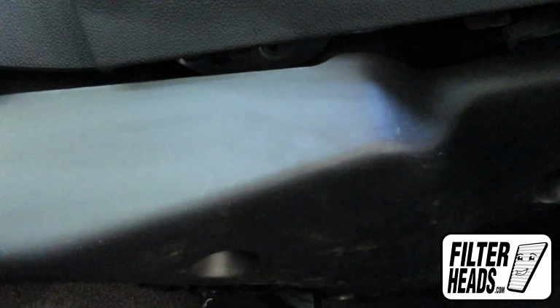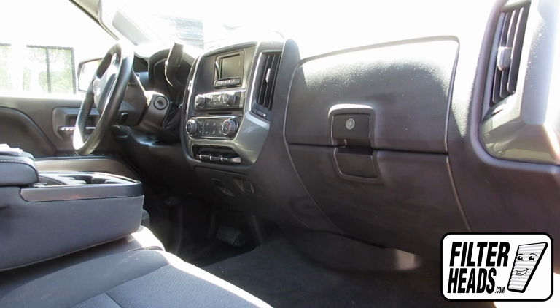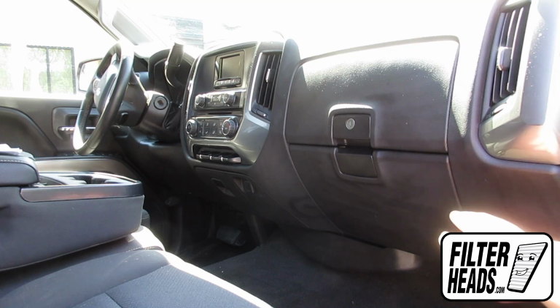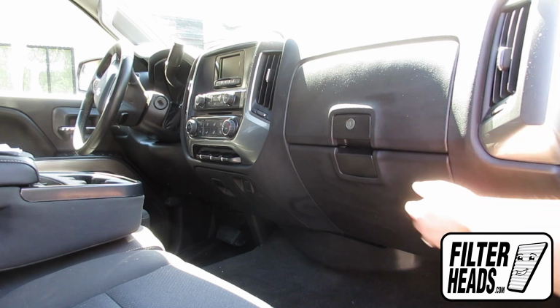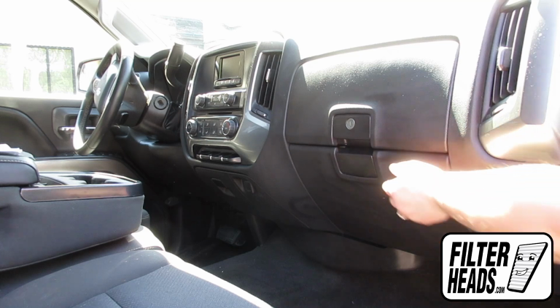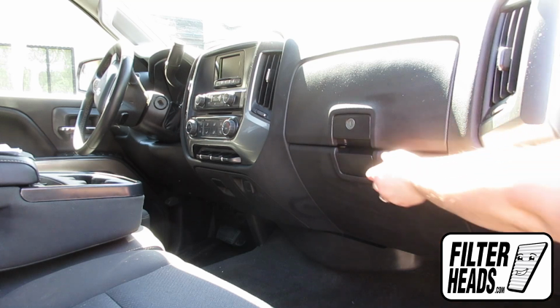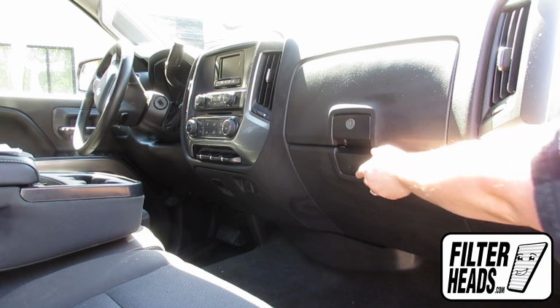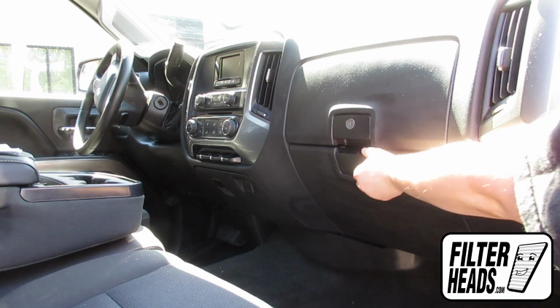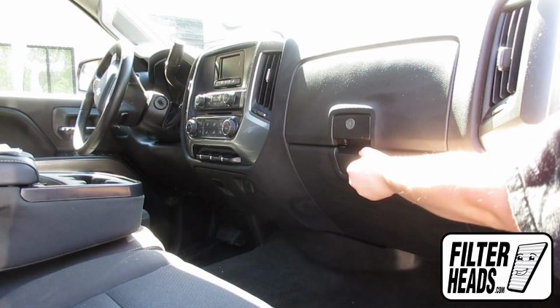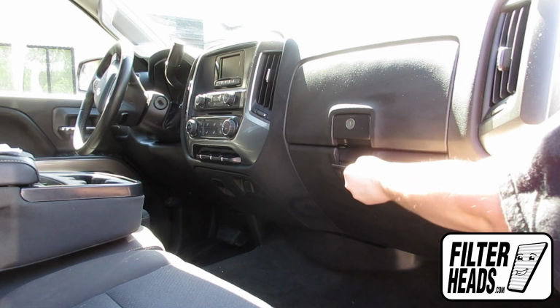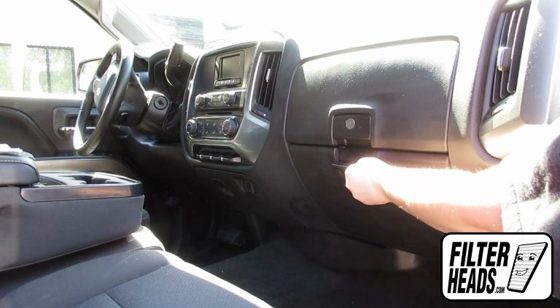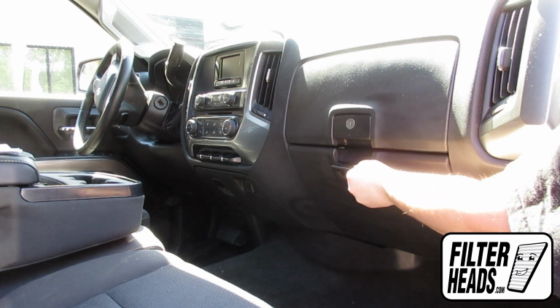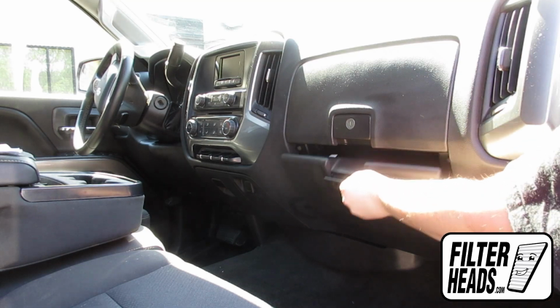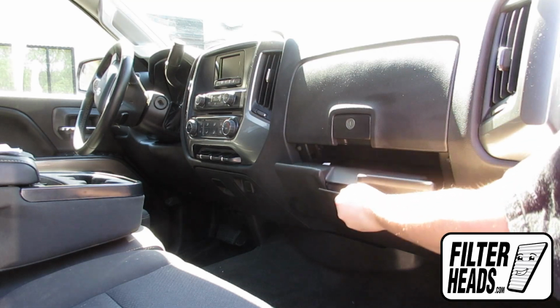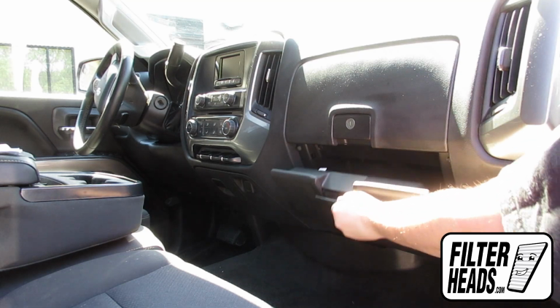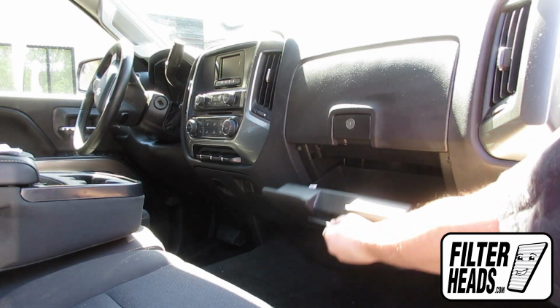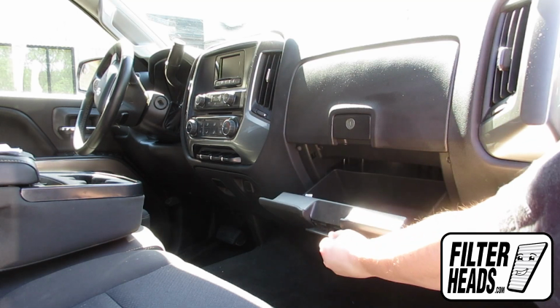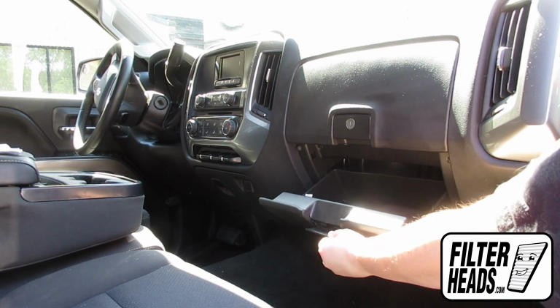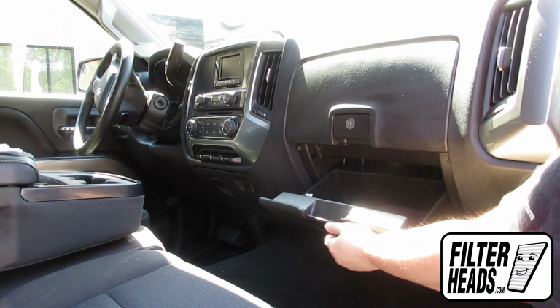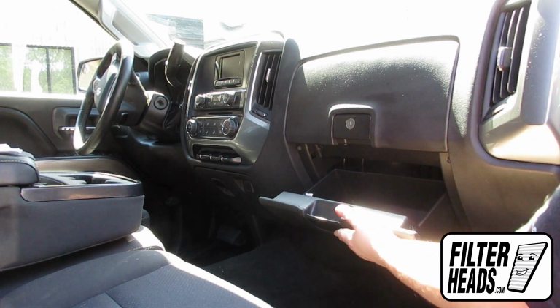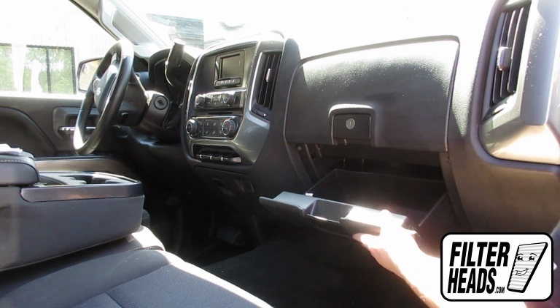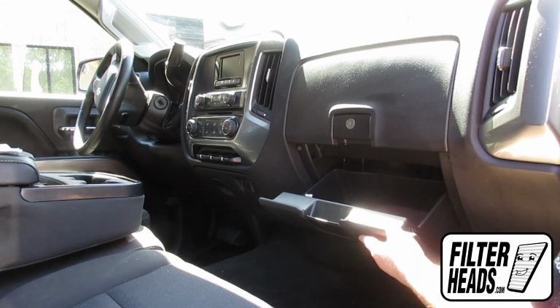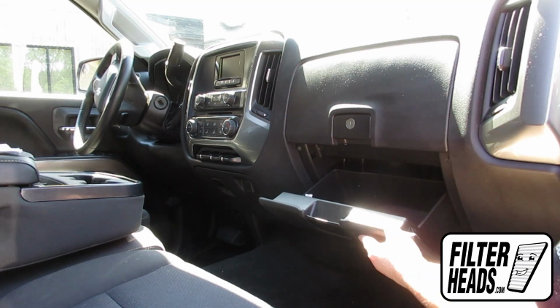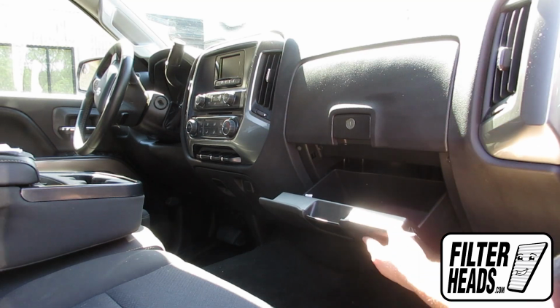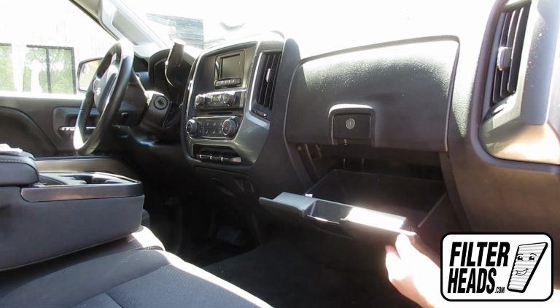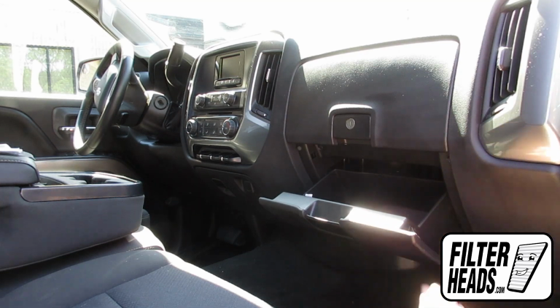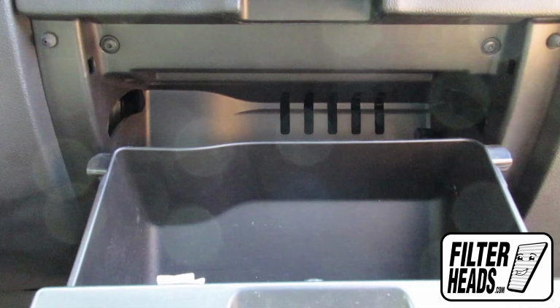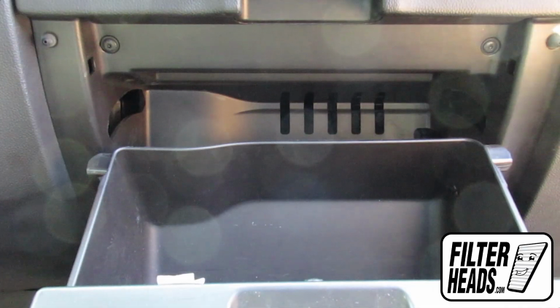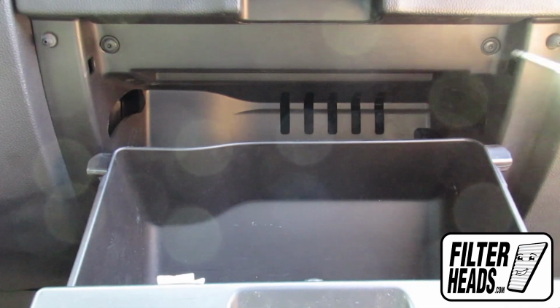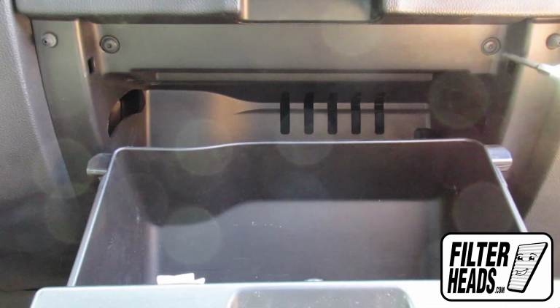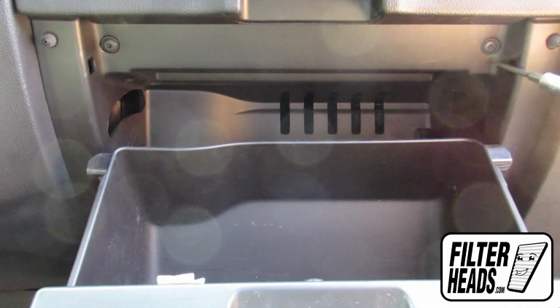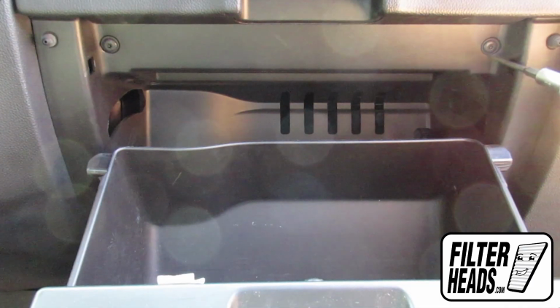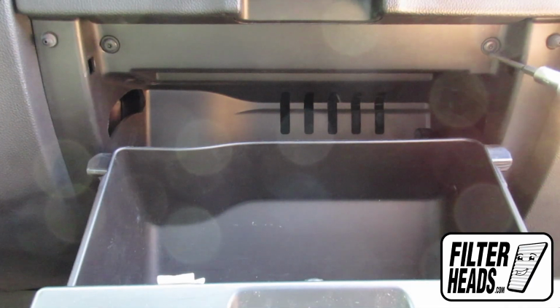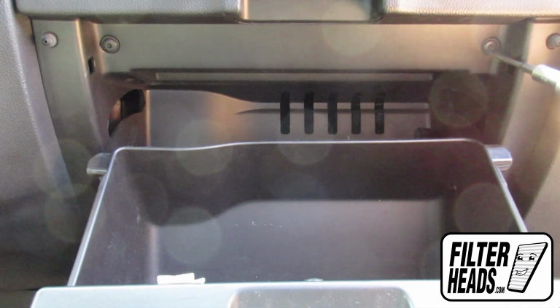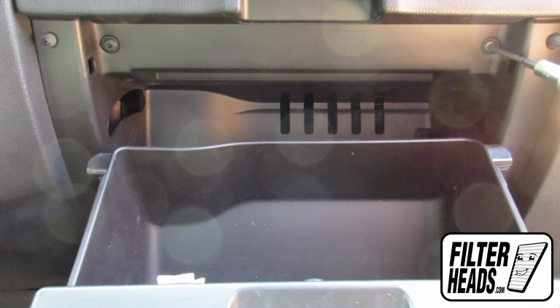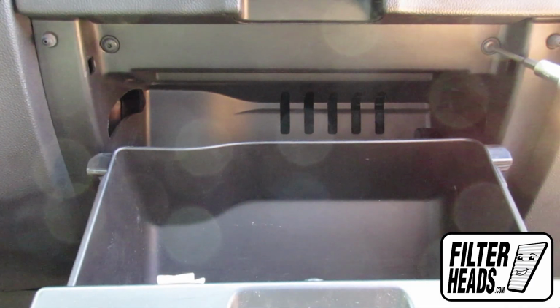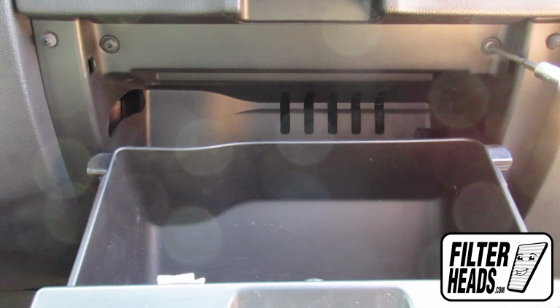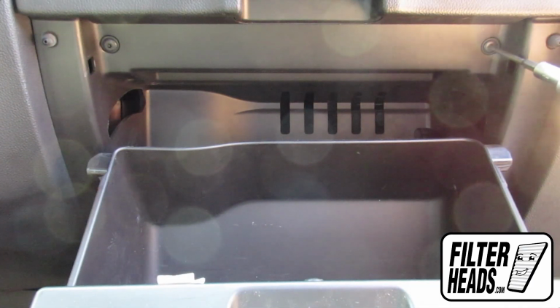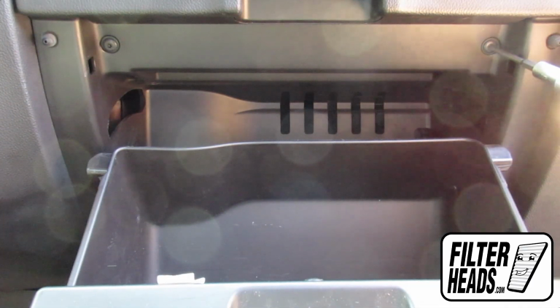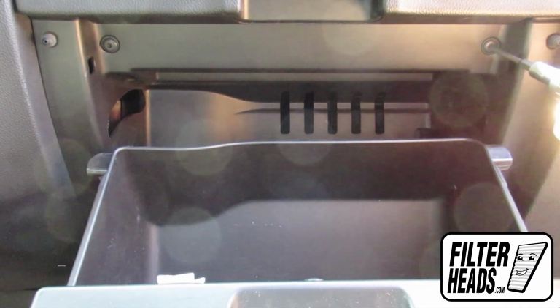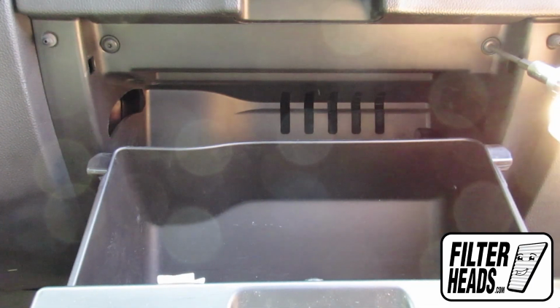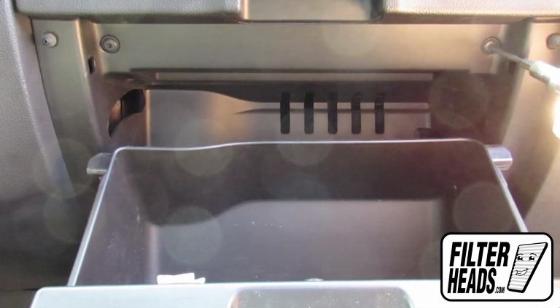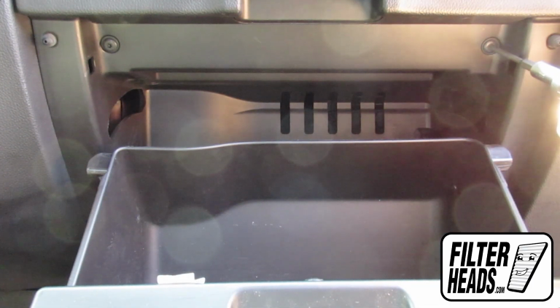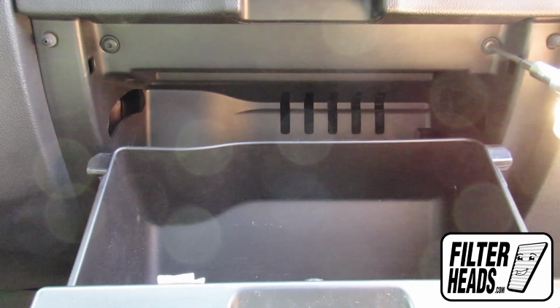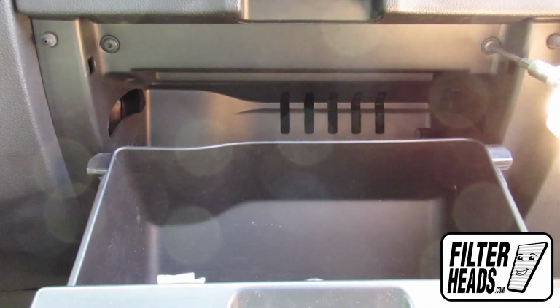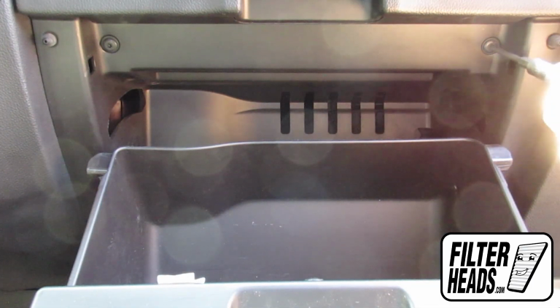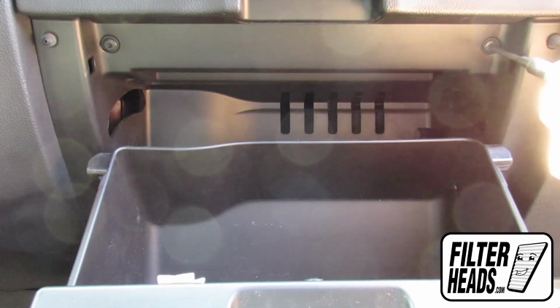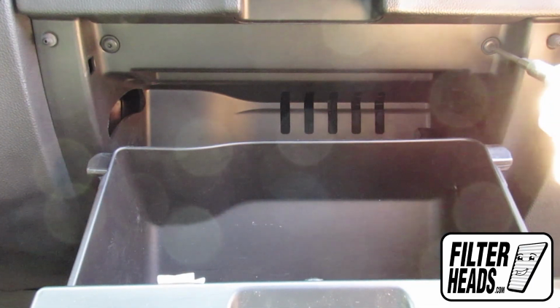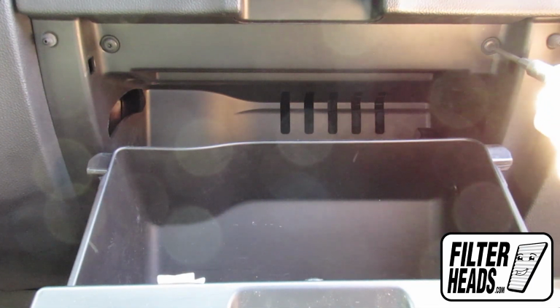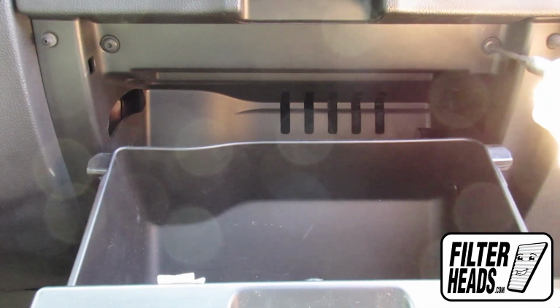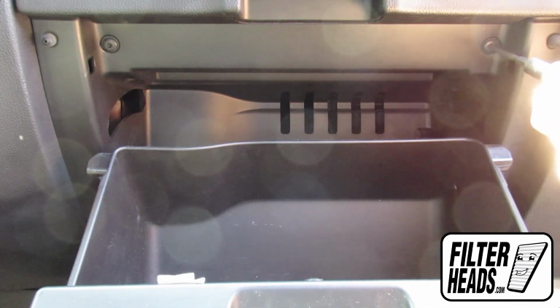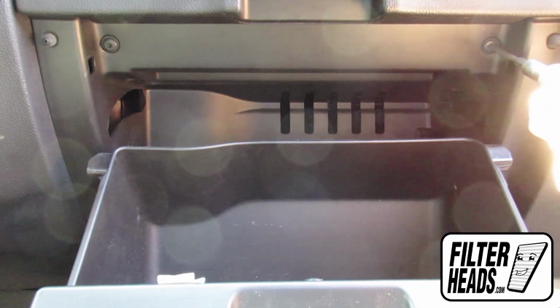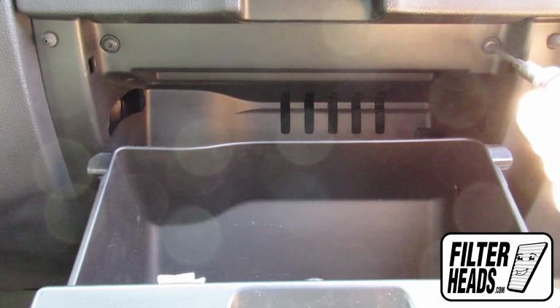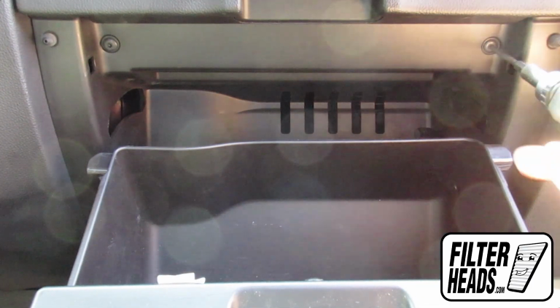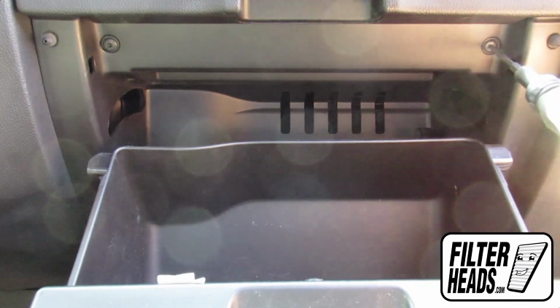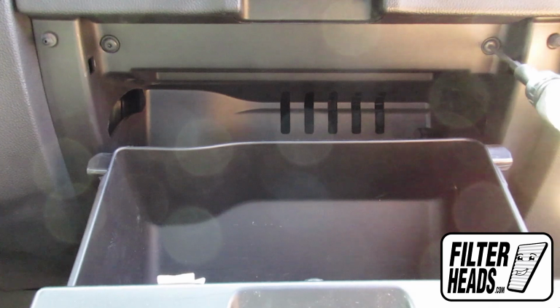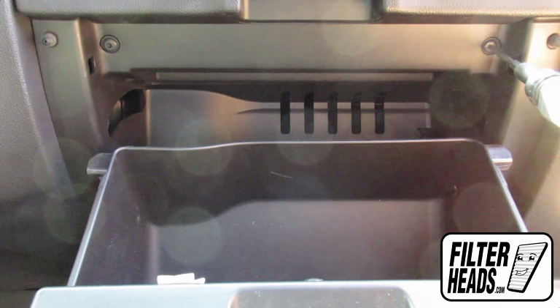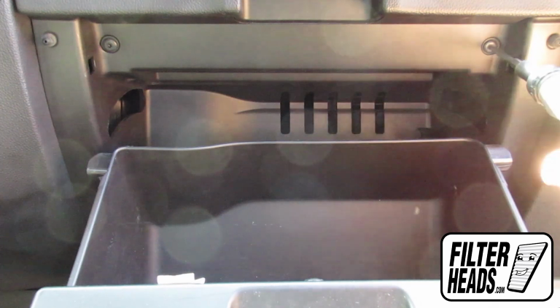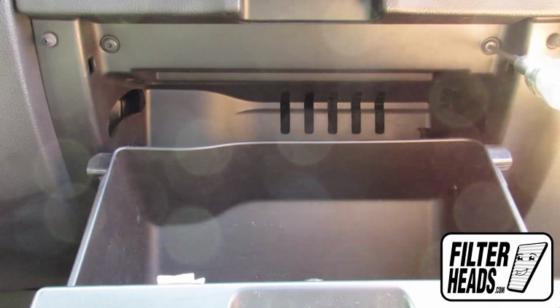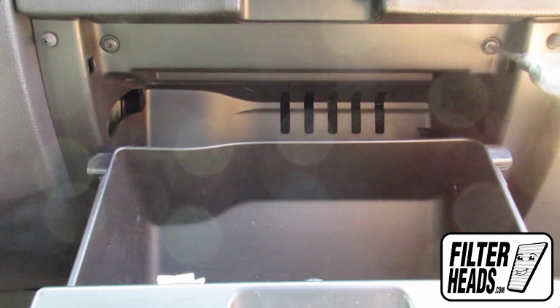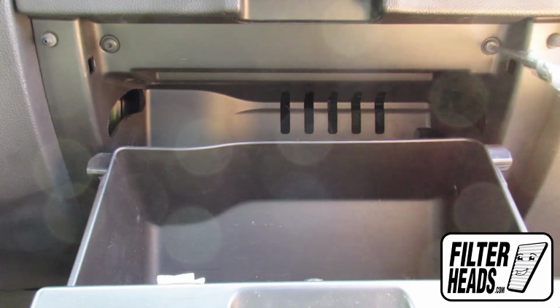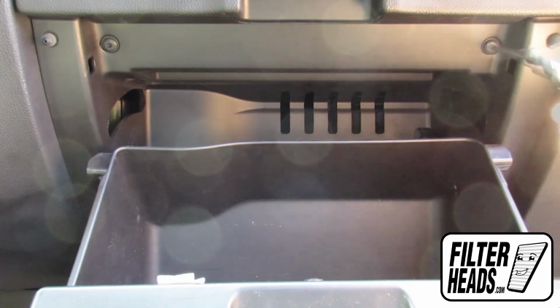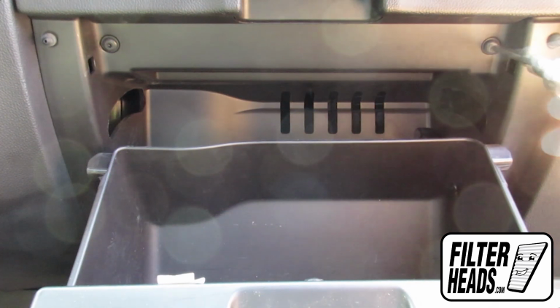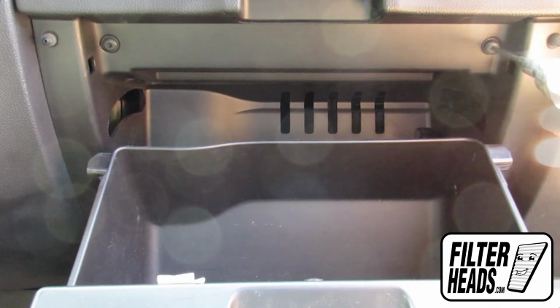Open the glove box. Remove the two screws that secure the top of the glove box to the vehicle.